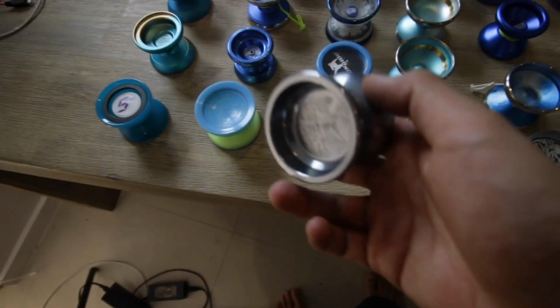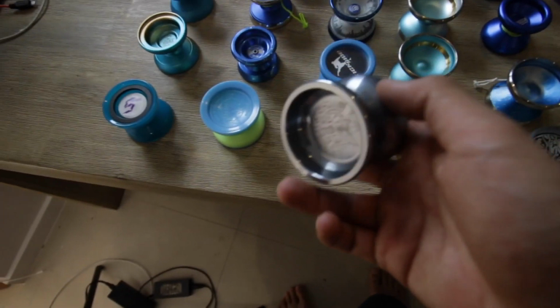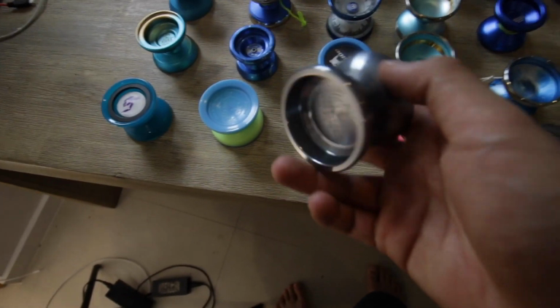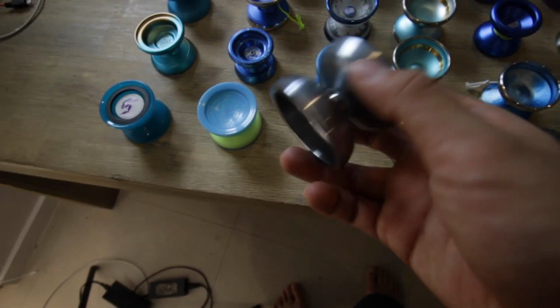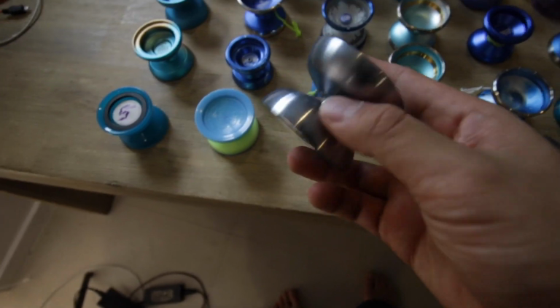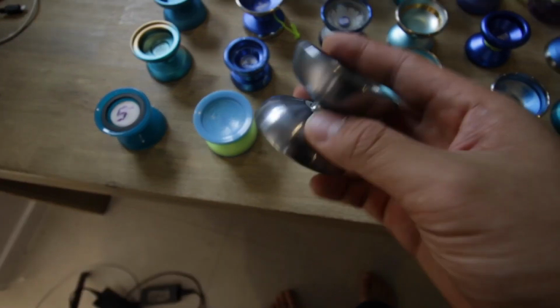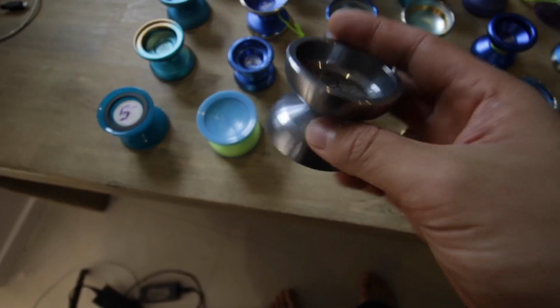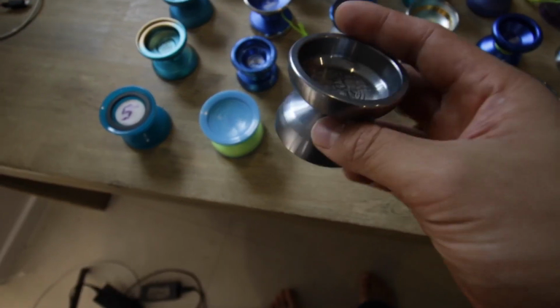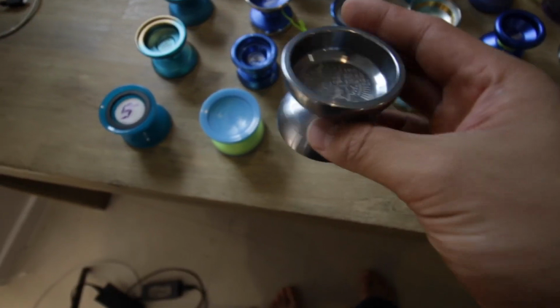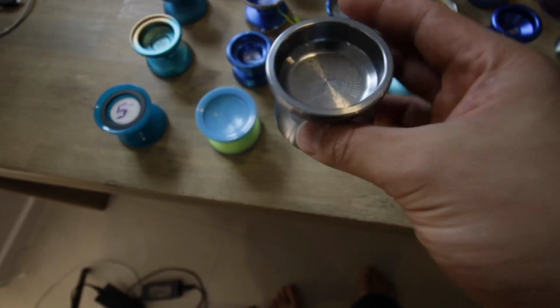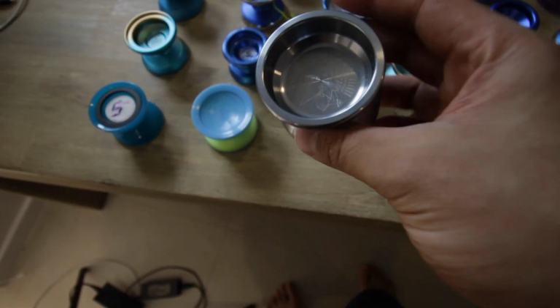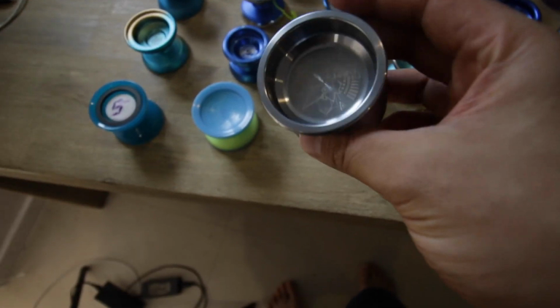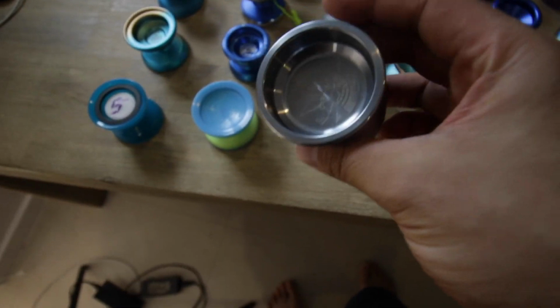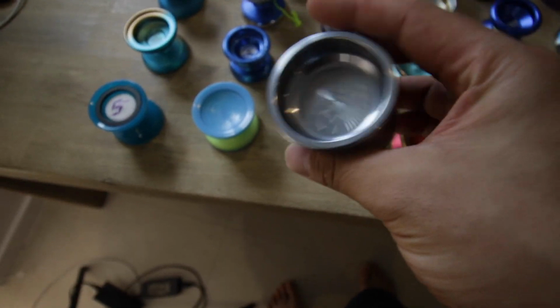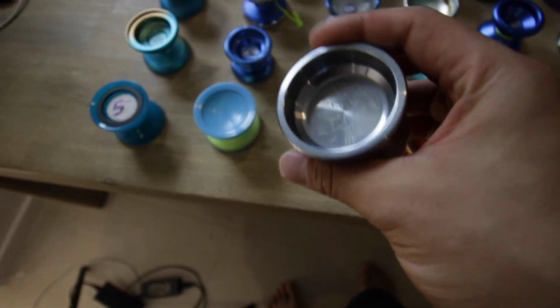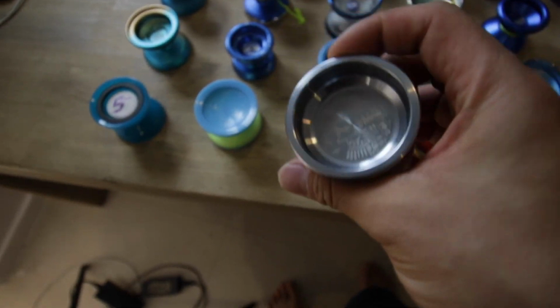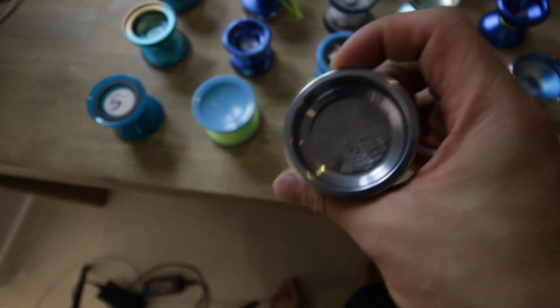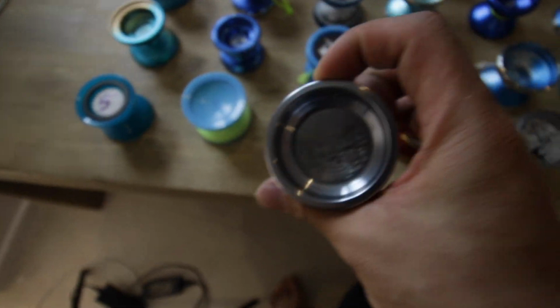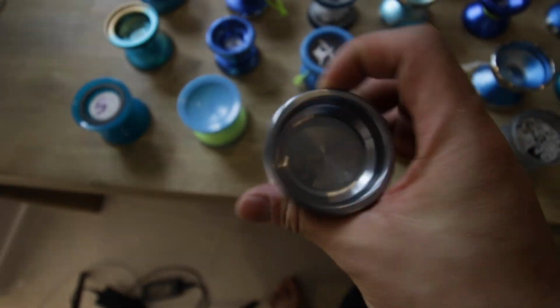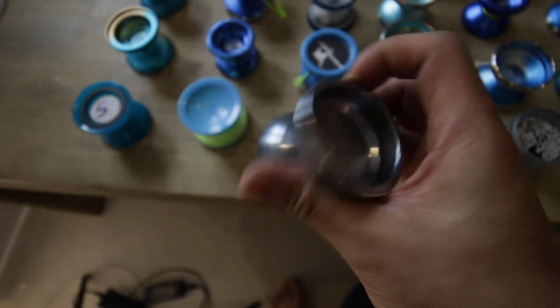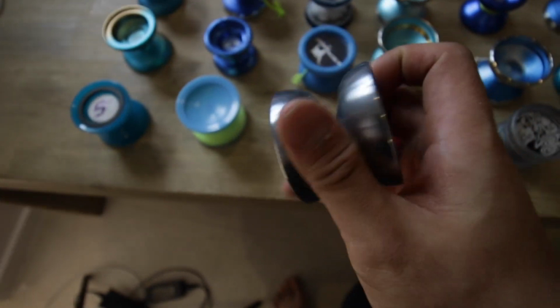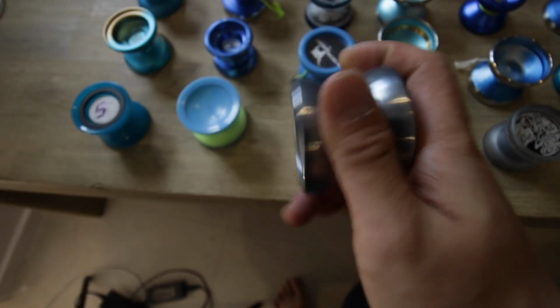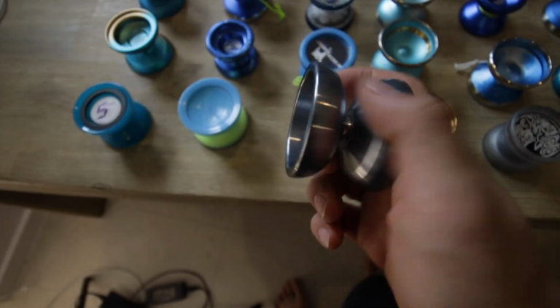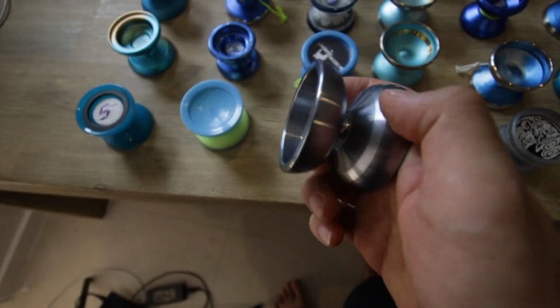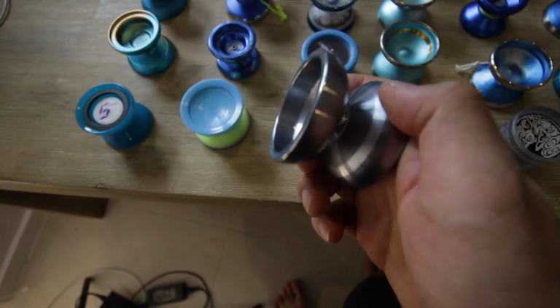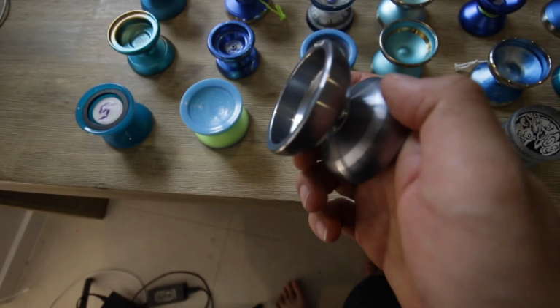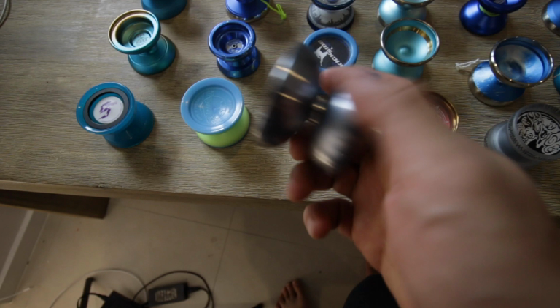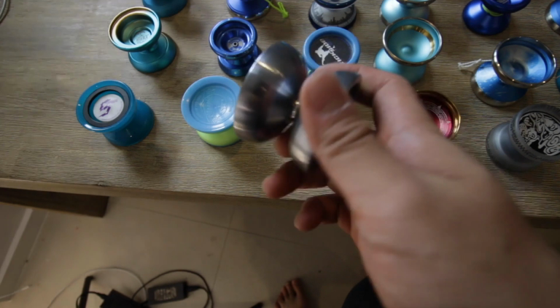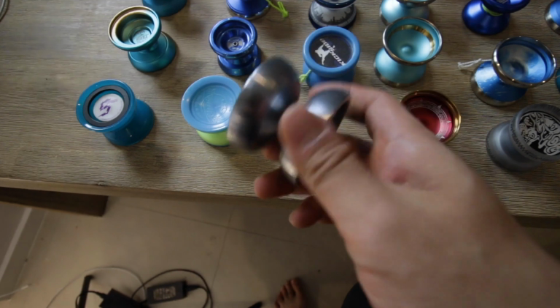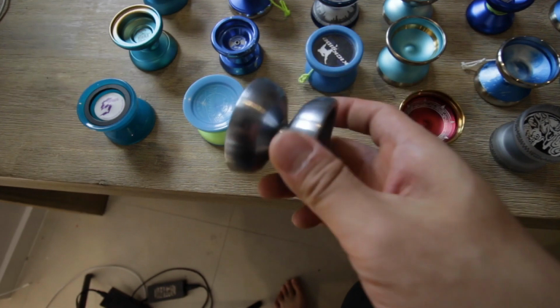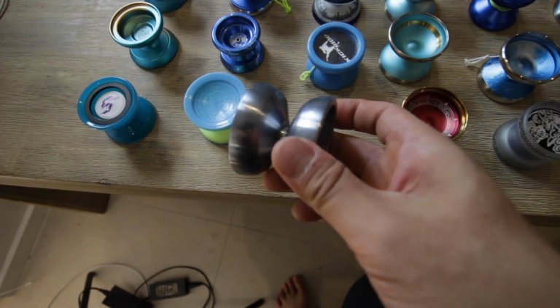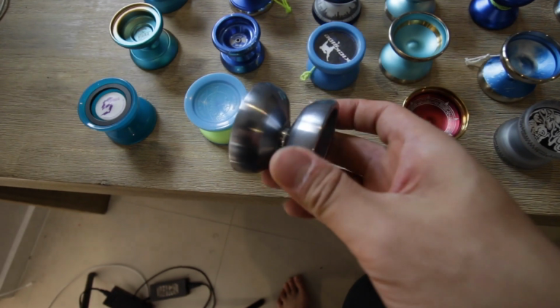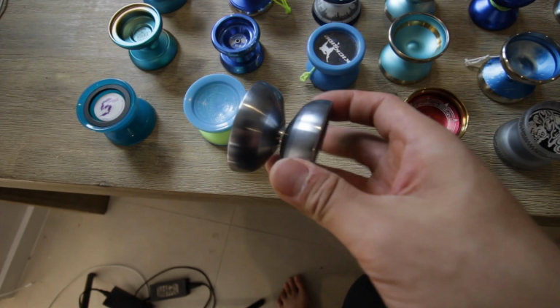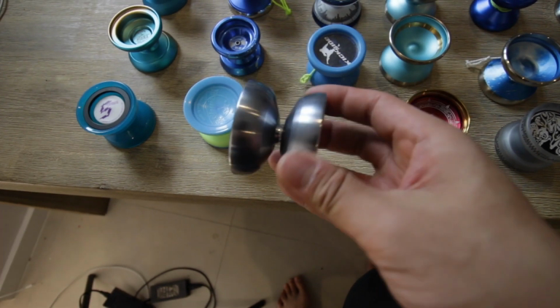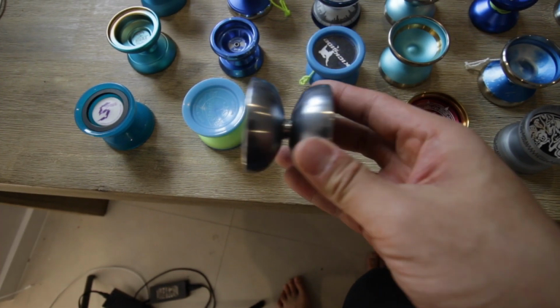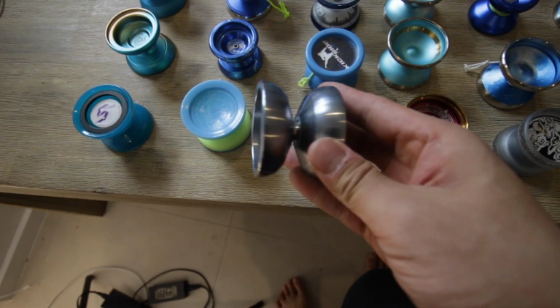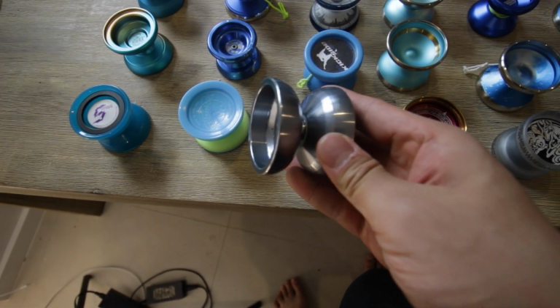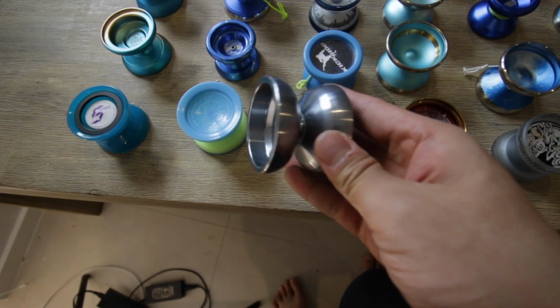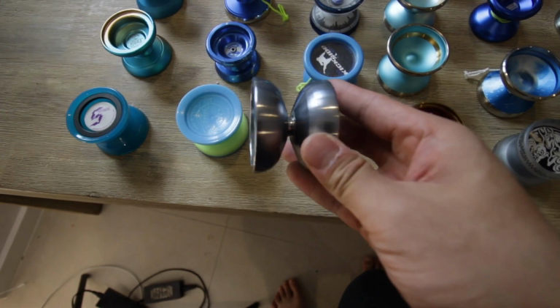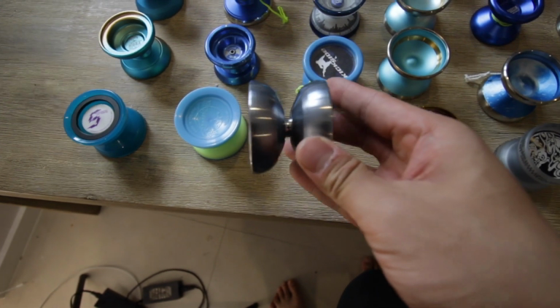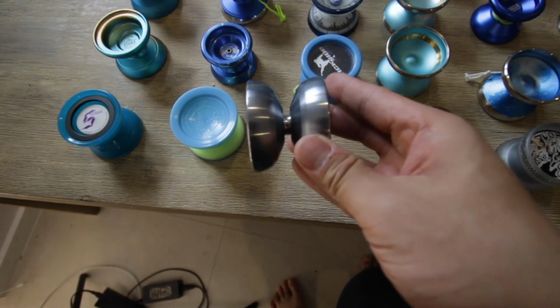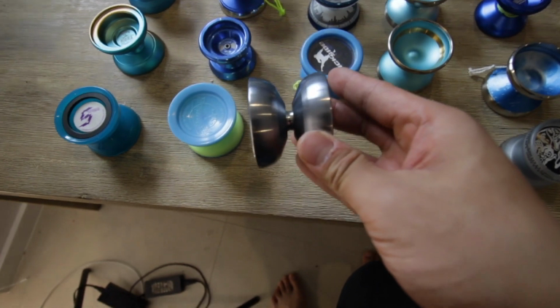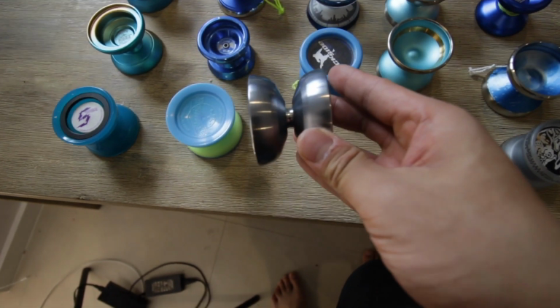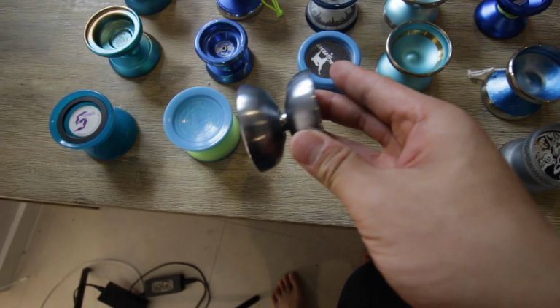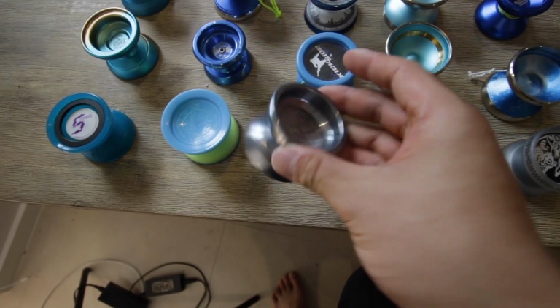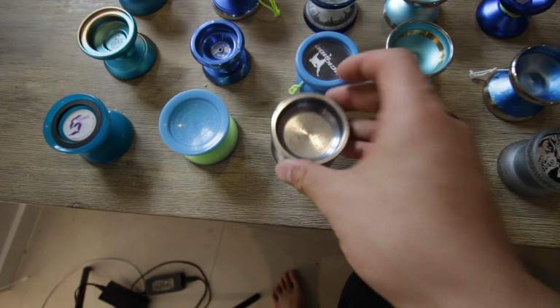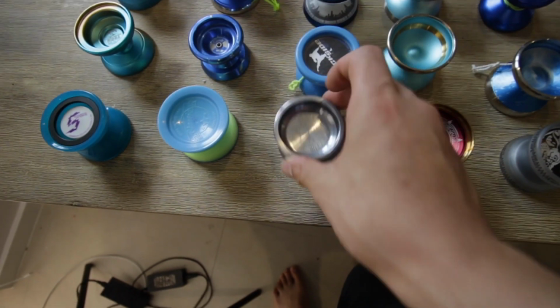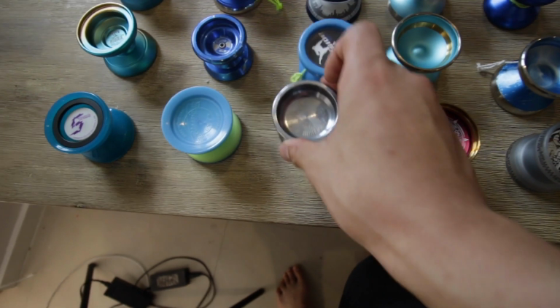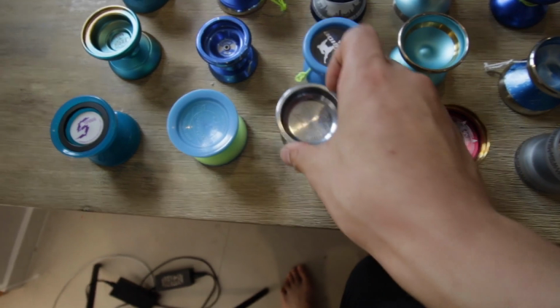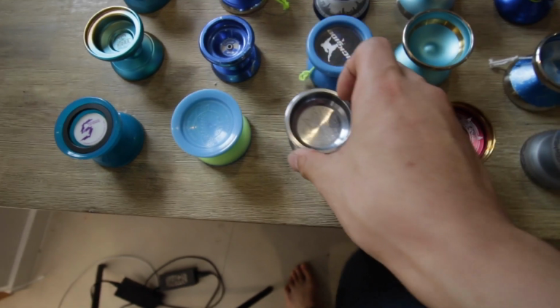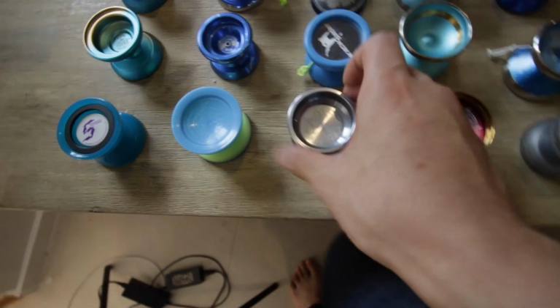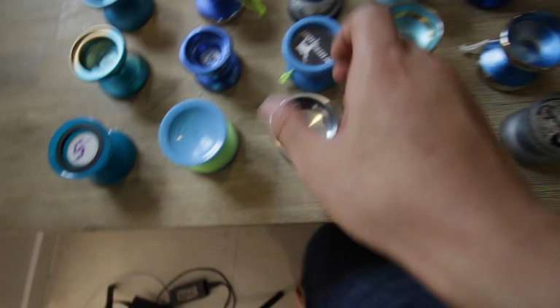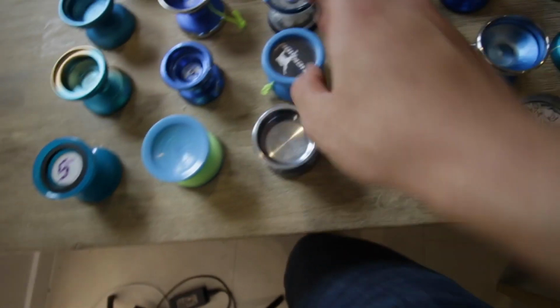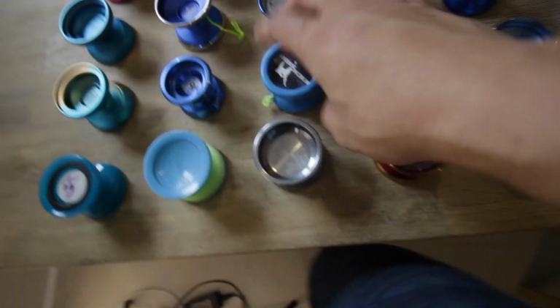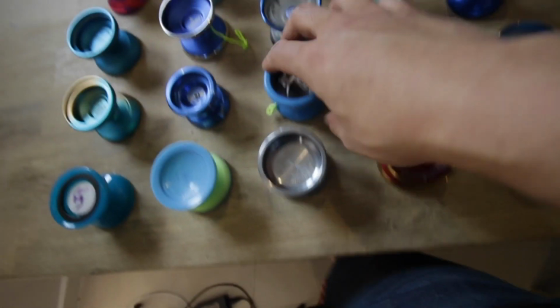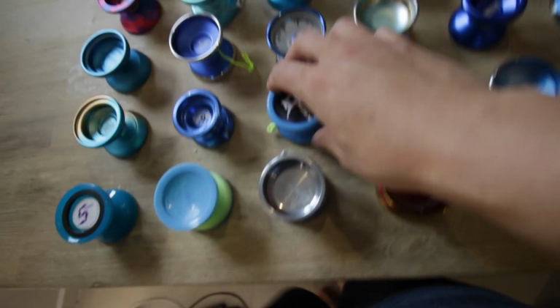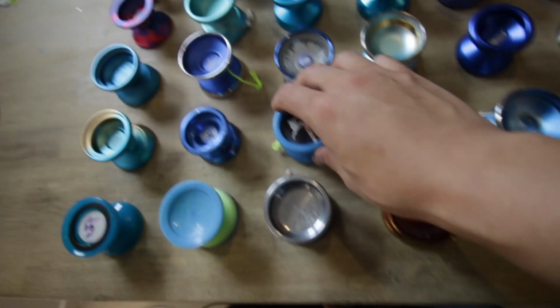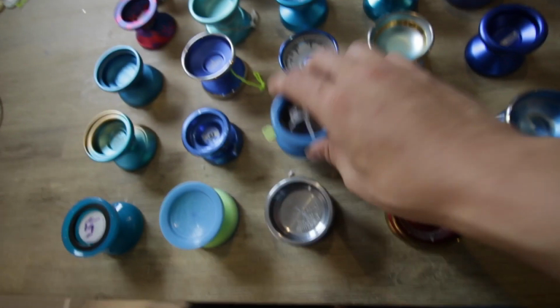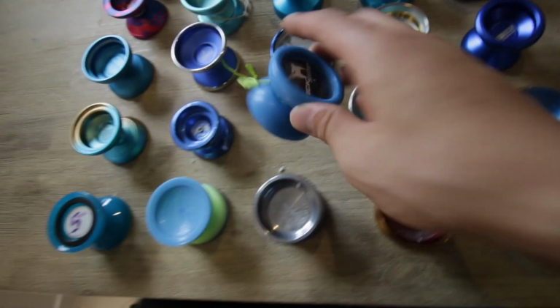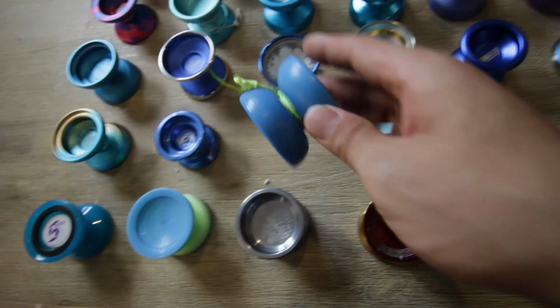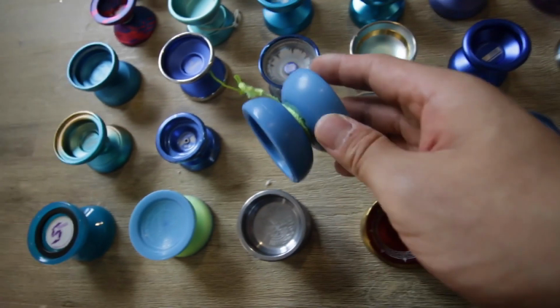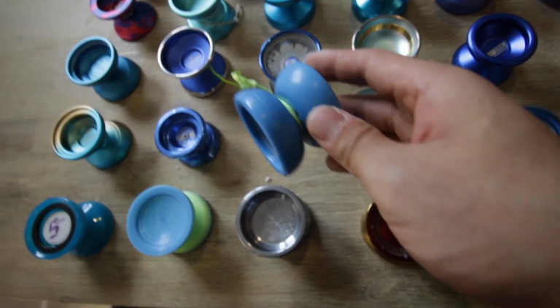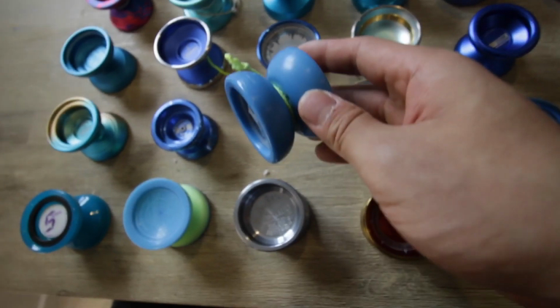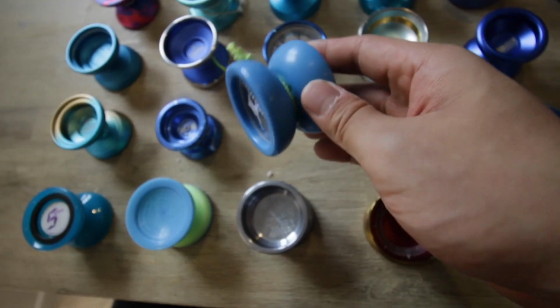C3 Yo-Yo Bastet — this was a really fun yo-yo as well. I'm not really sure why I'm getting rid of this, but we're doing it. Kickside.